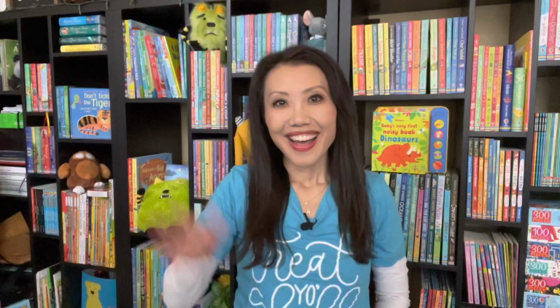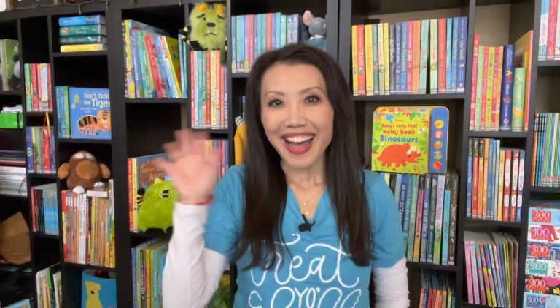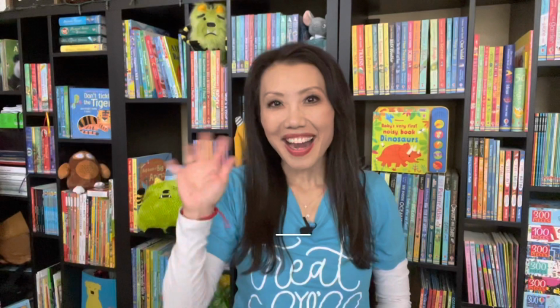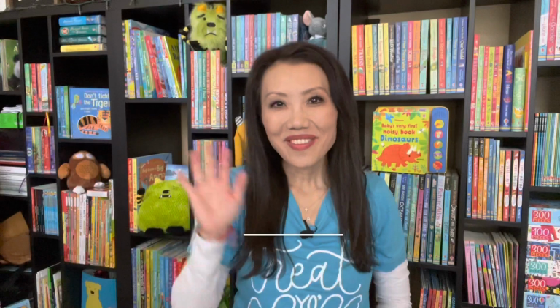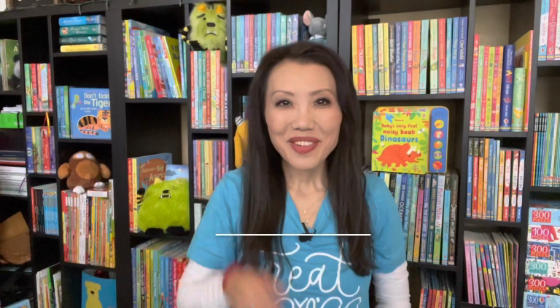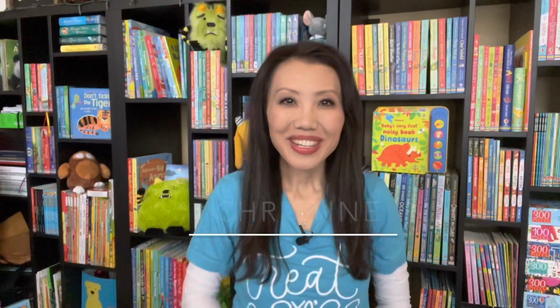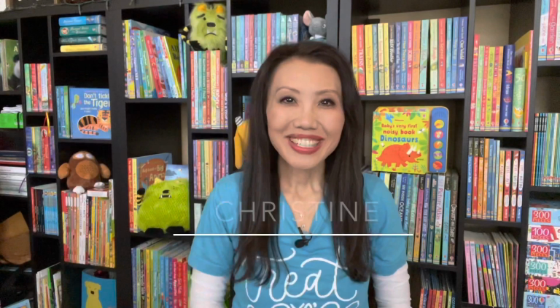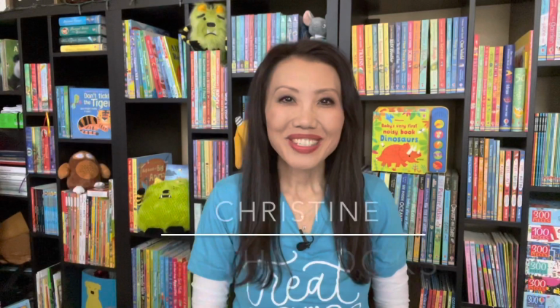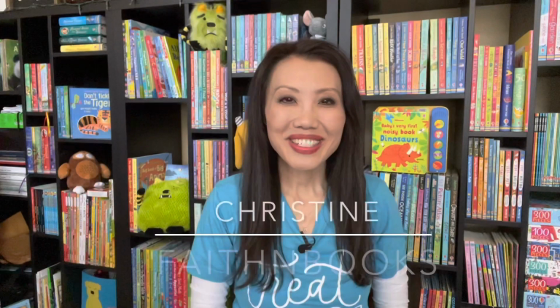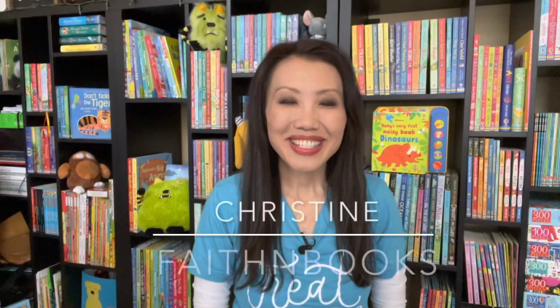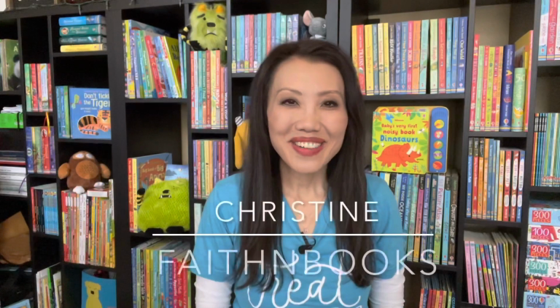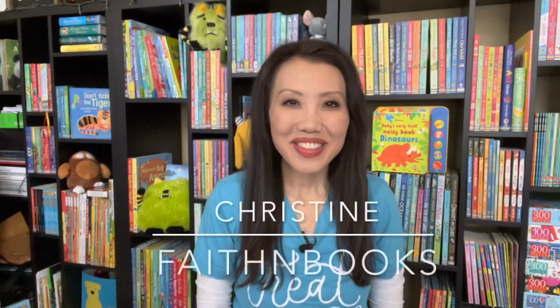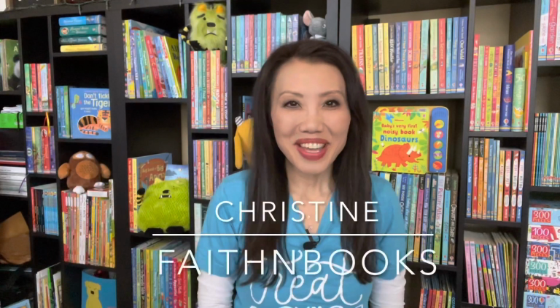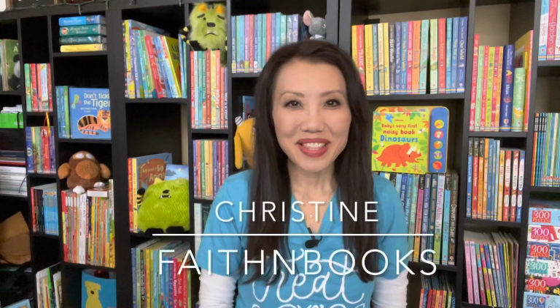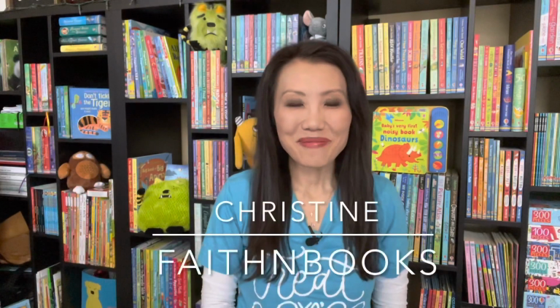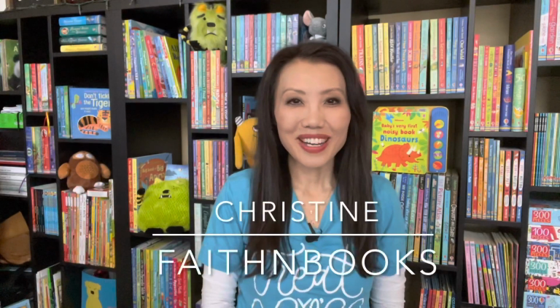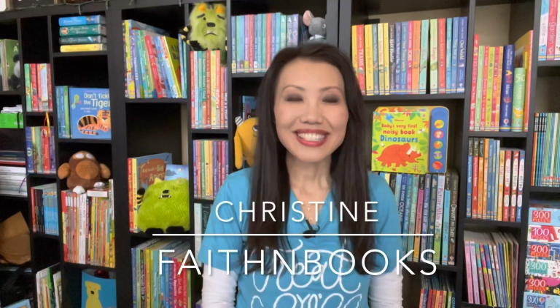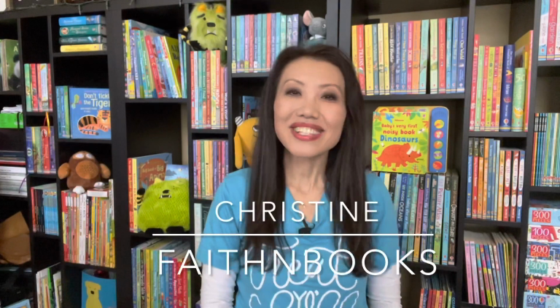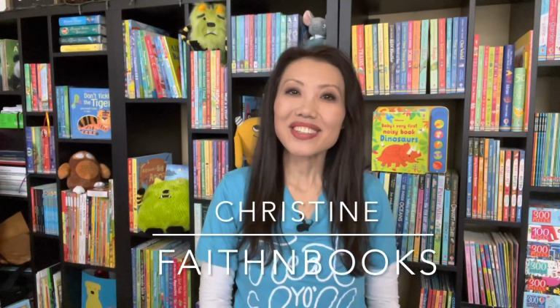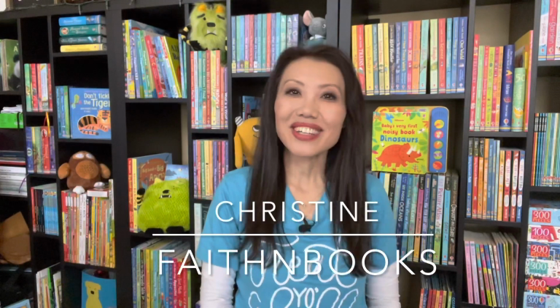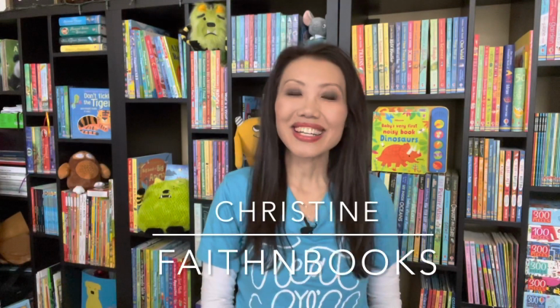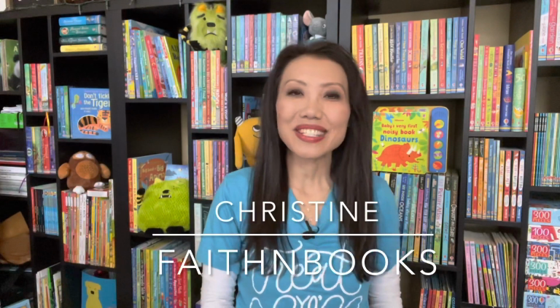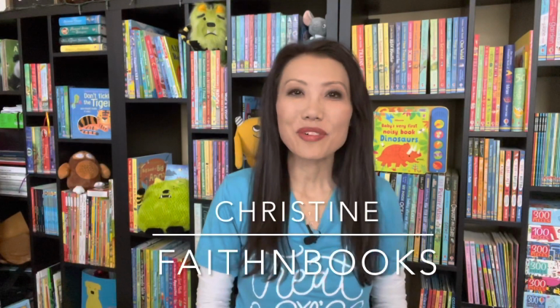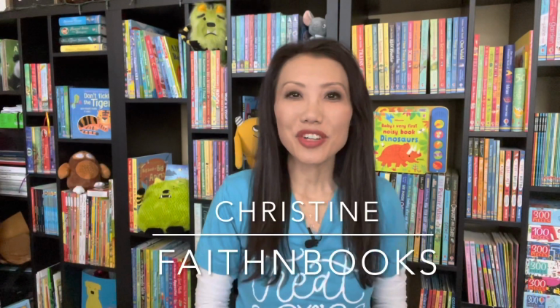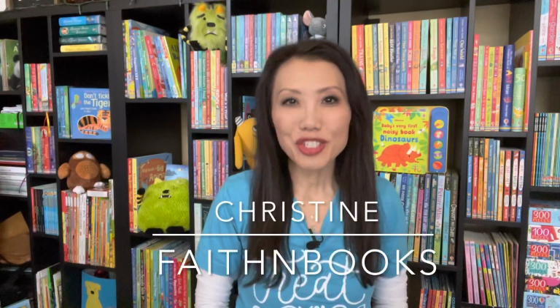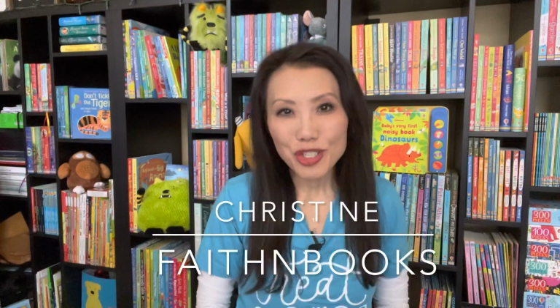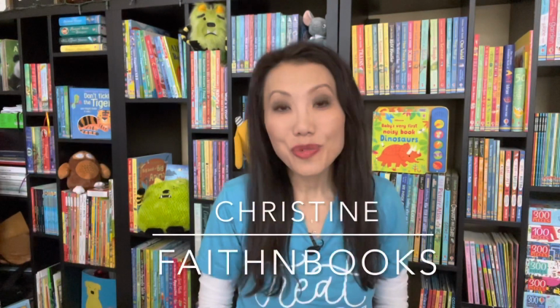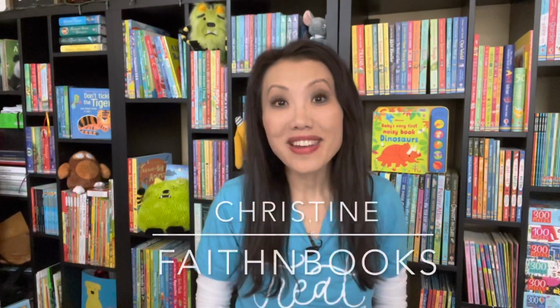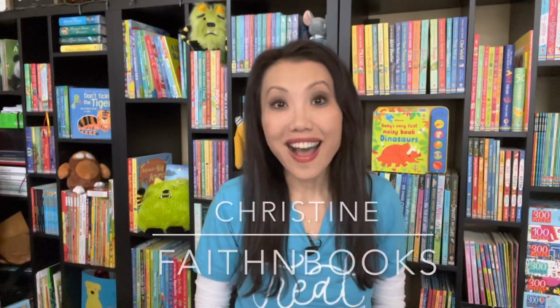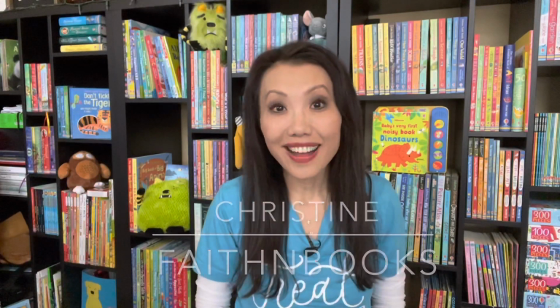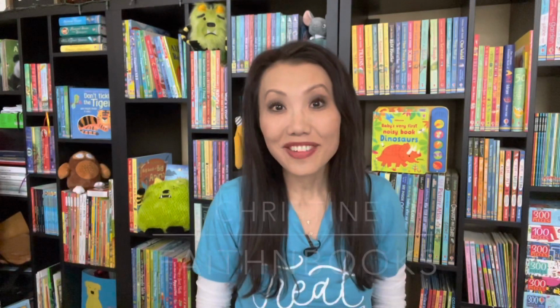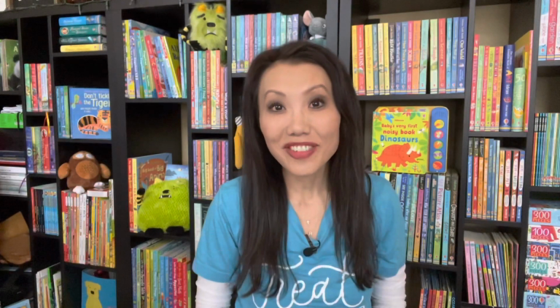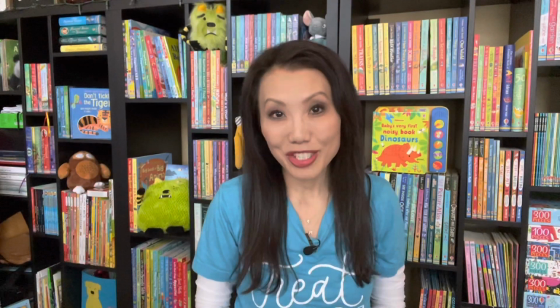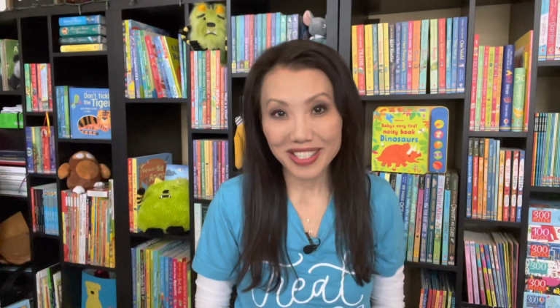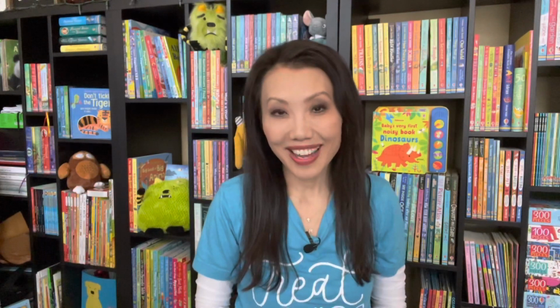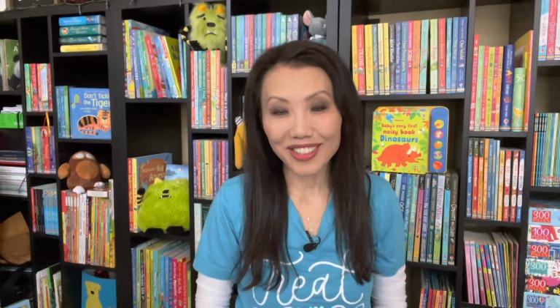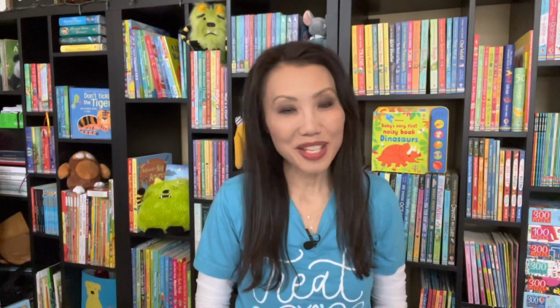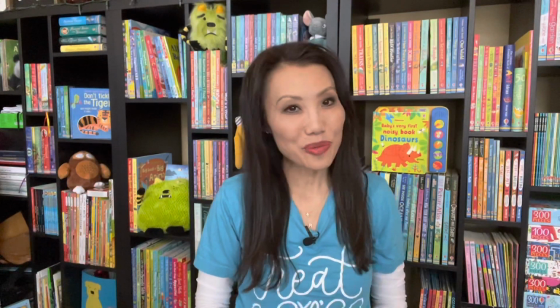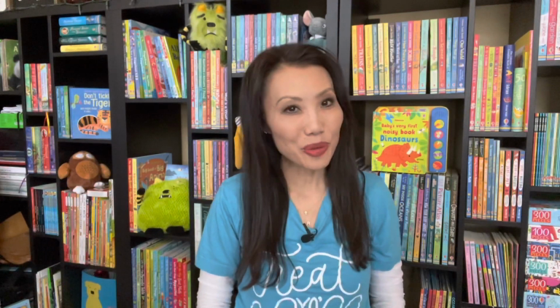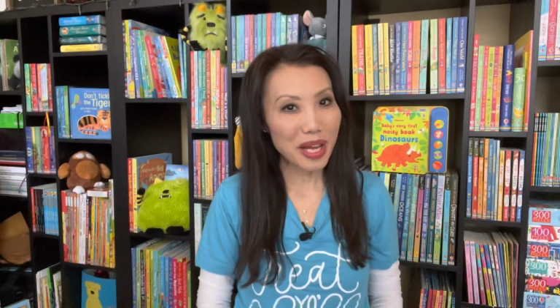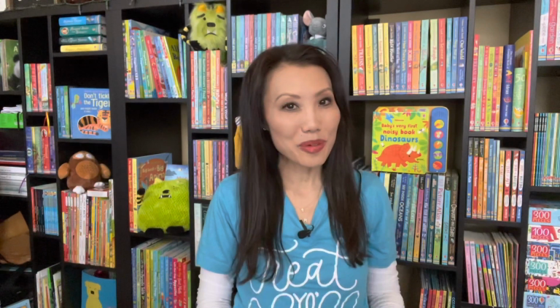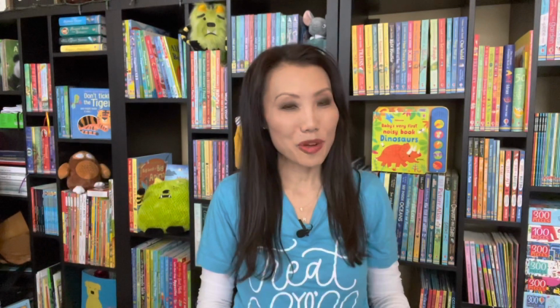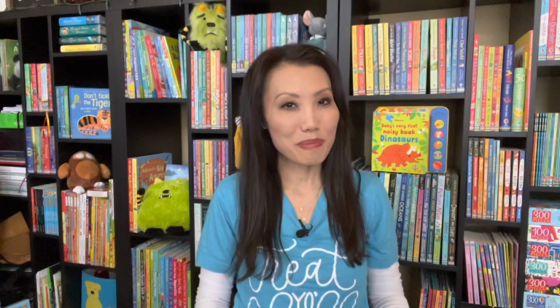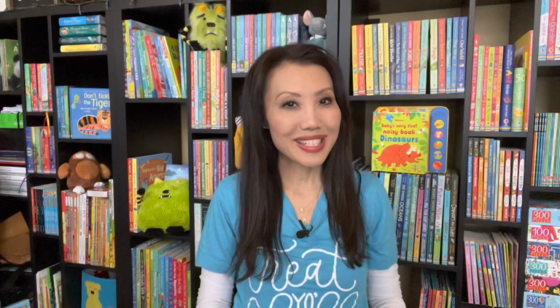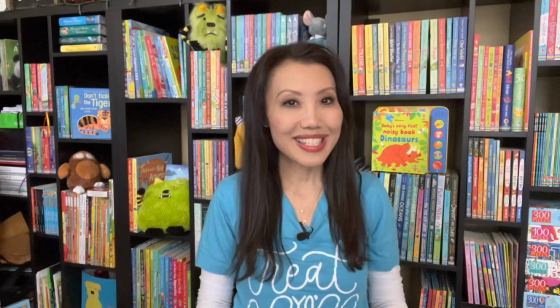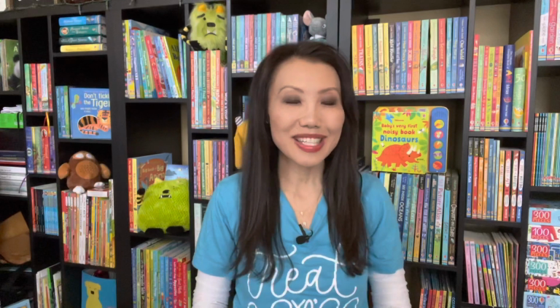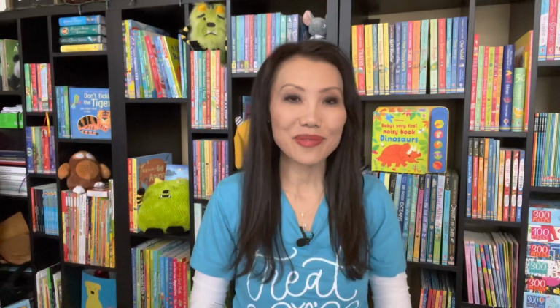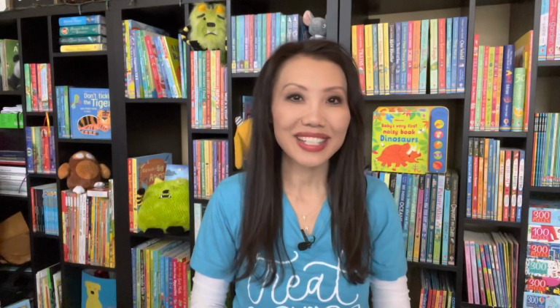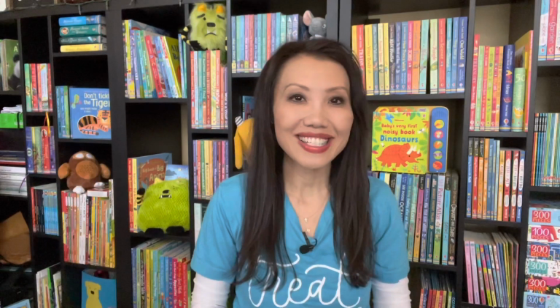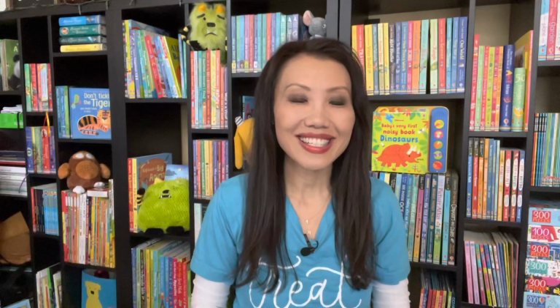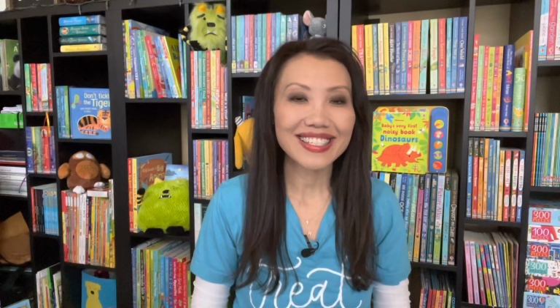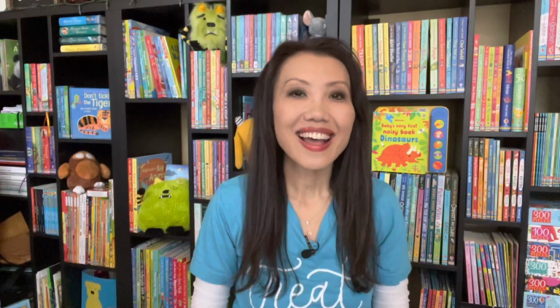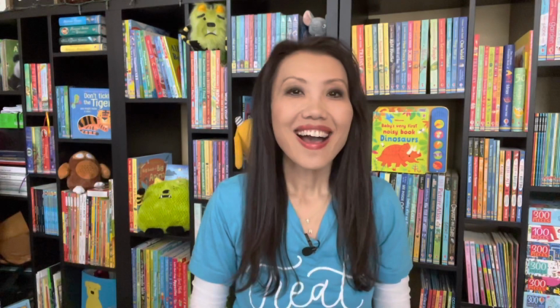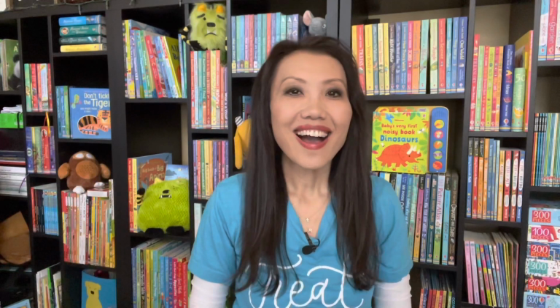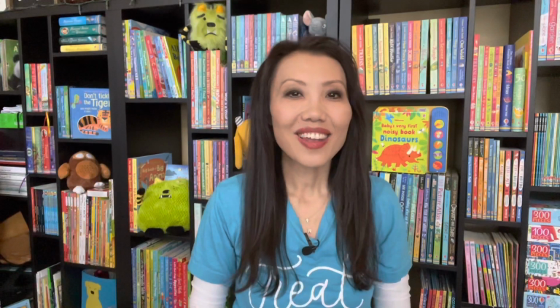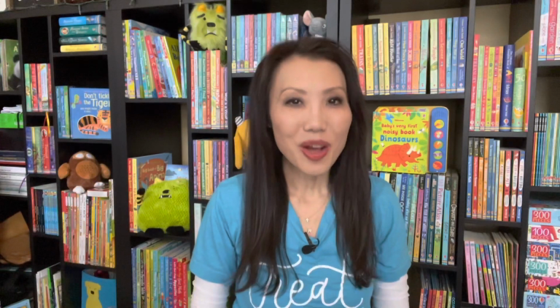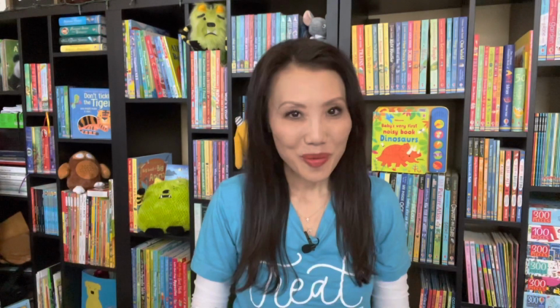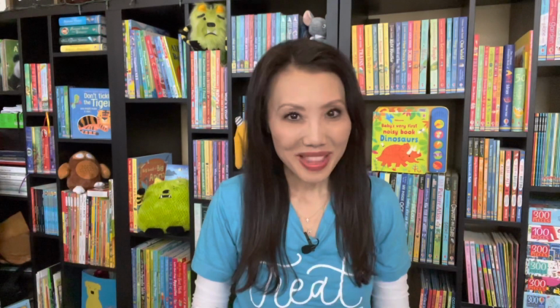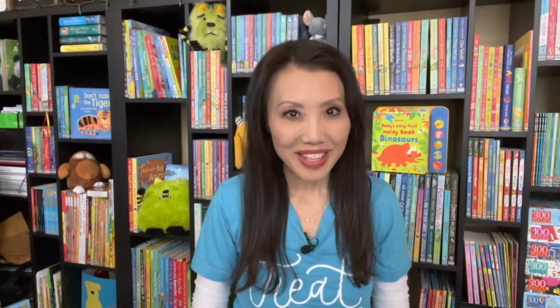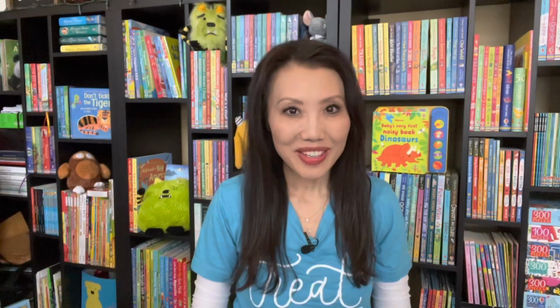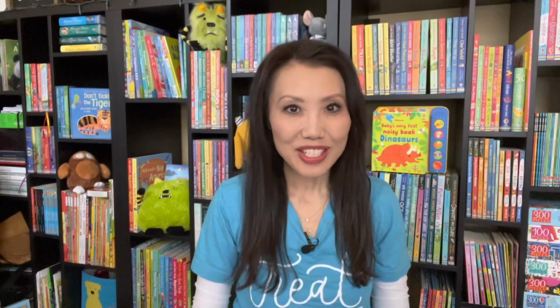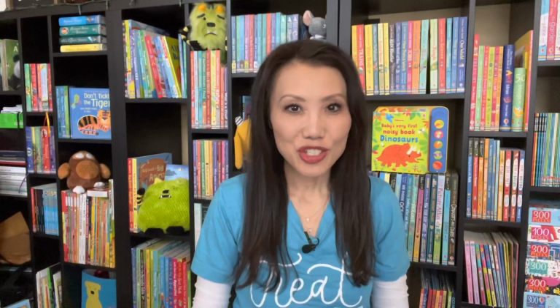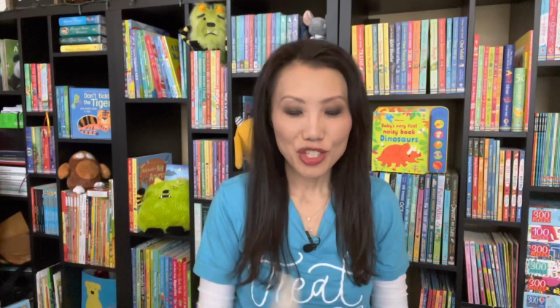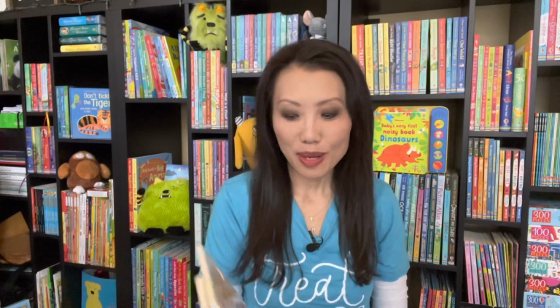Hi everyone, it's Christine with Faith in Books. Here's a look at some of our new non-fiction titles that rolled out with our mid-season releases, along with other hidden gems.